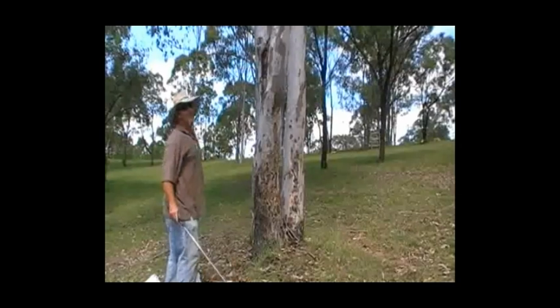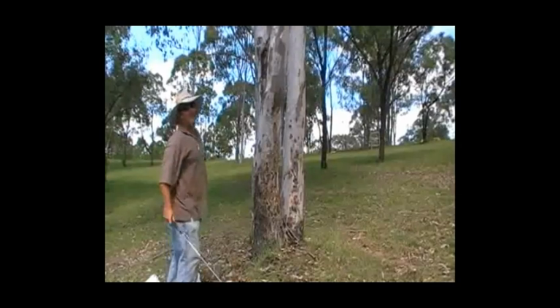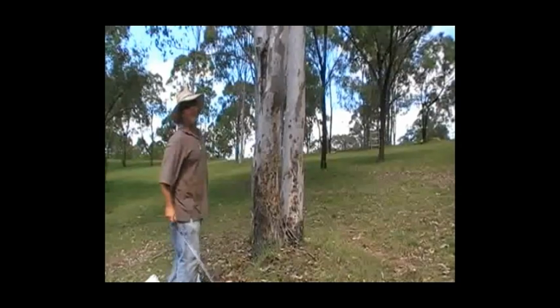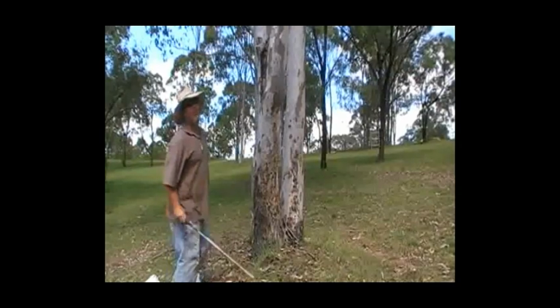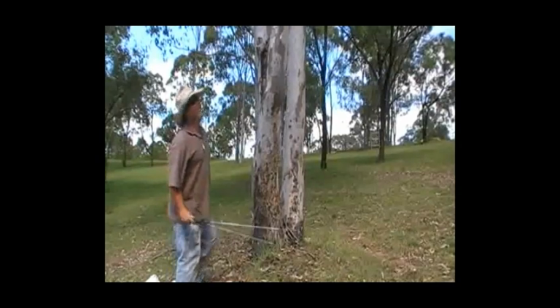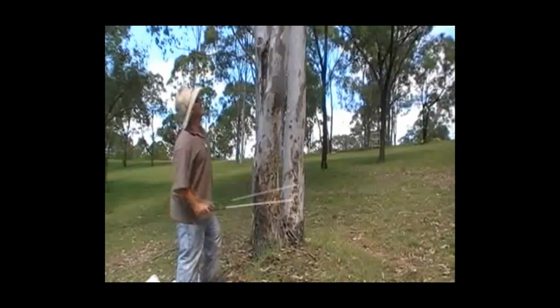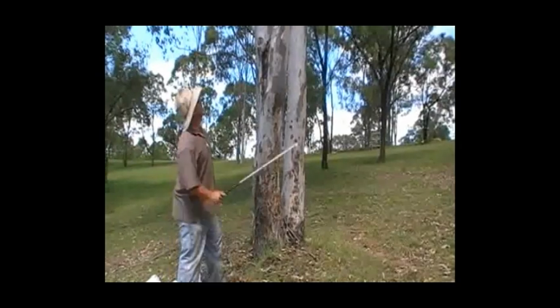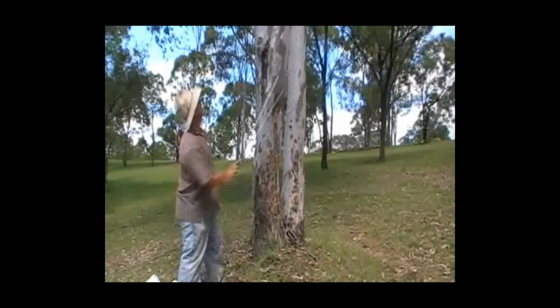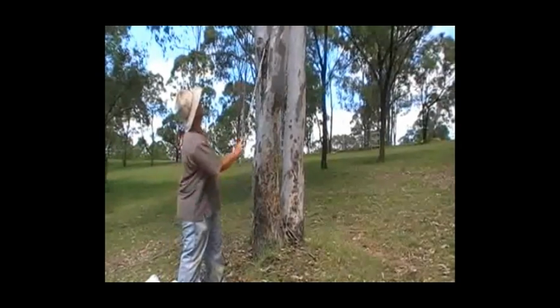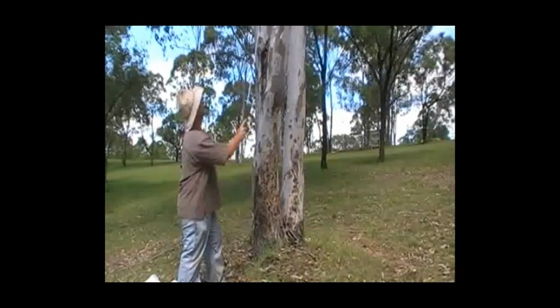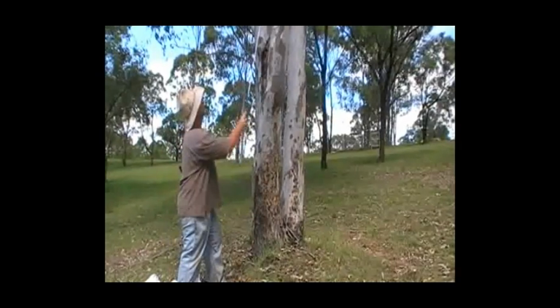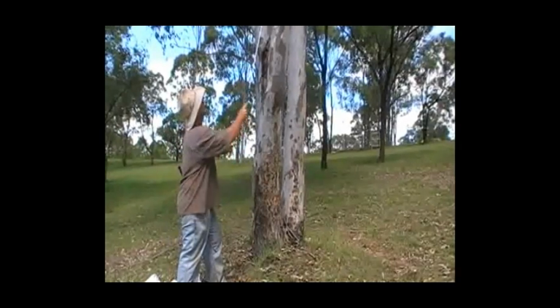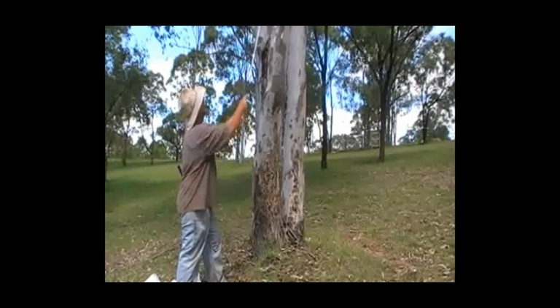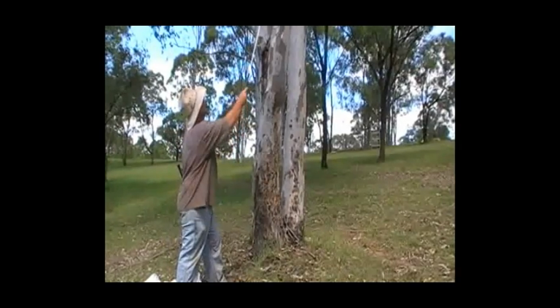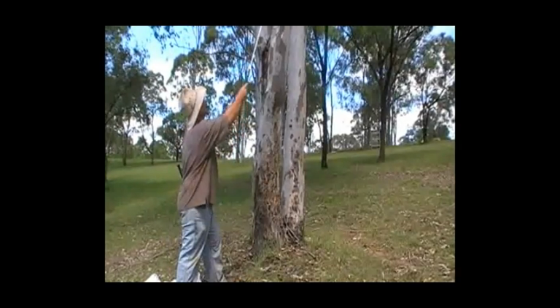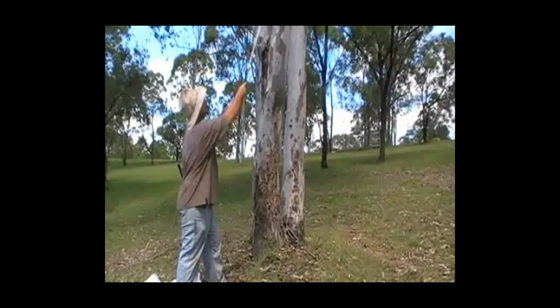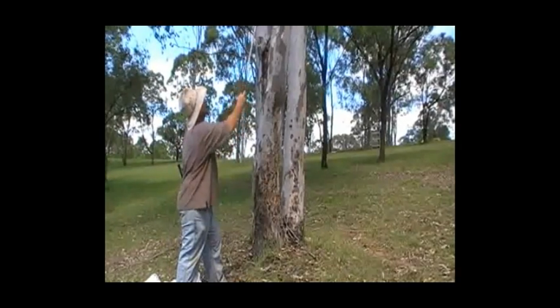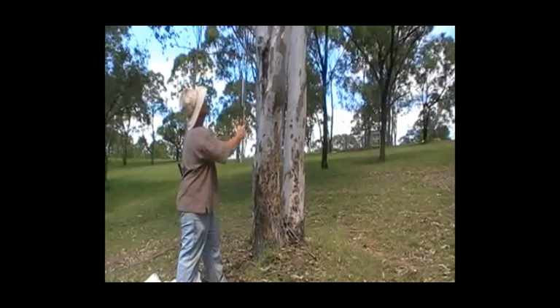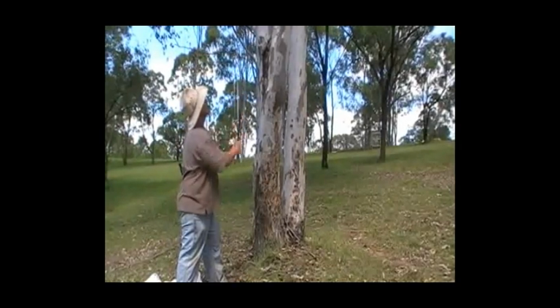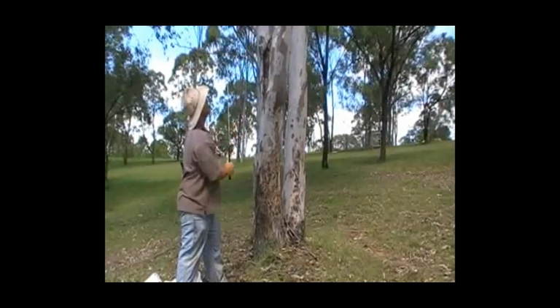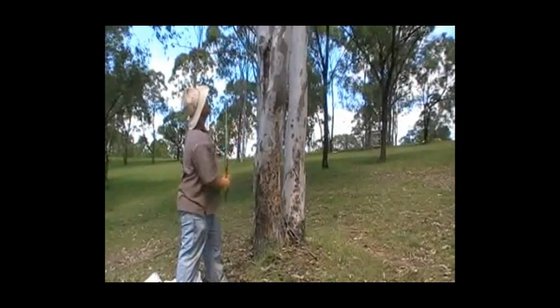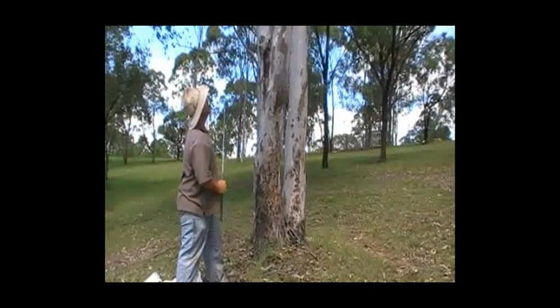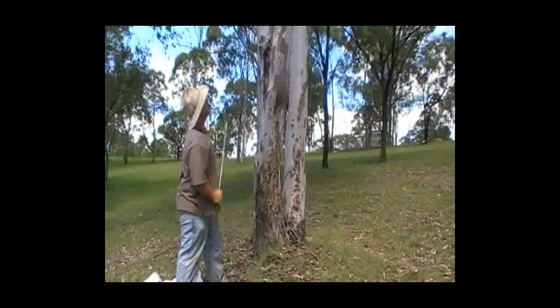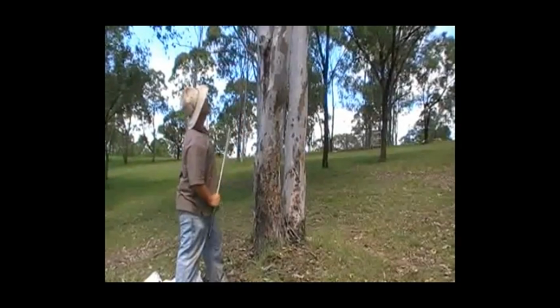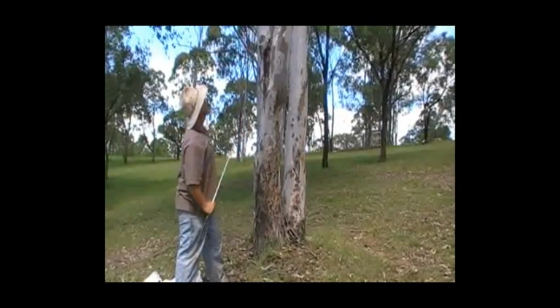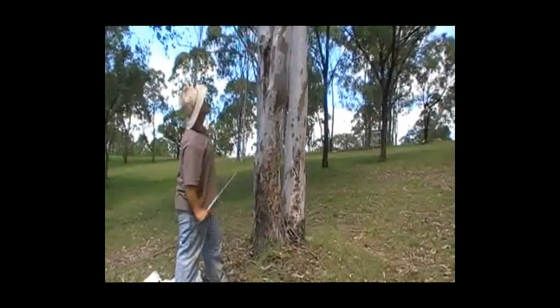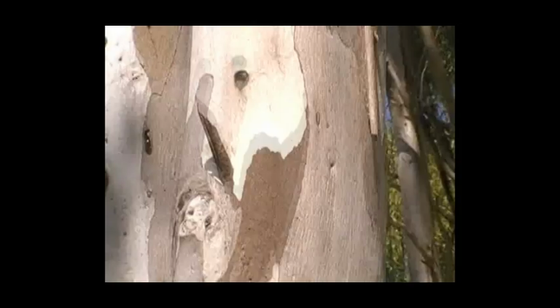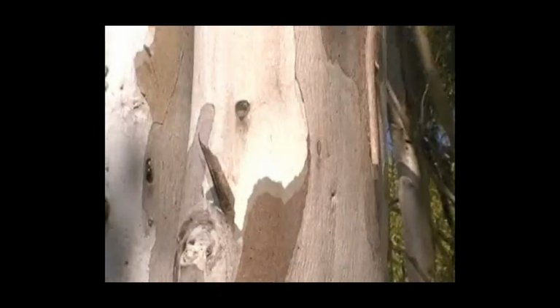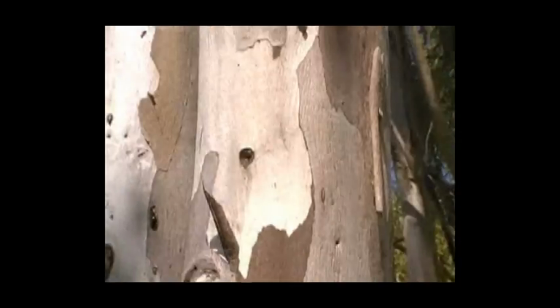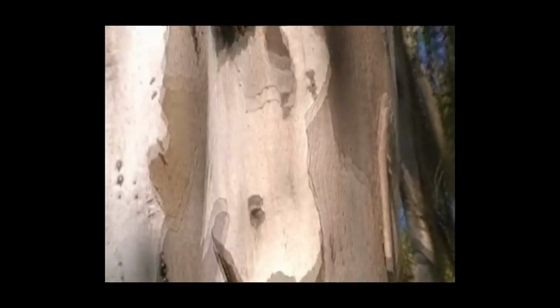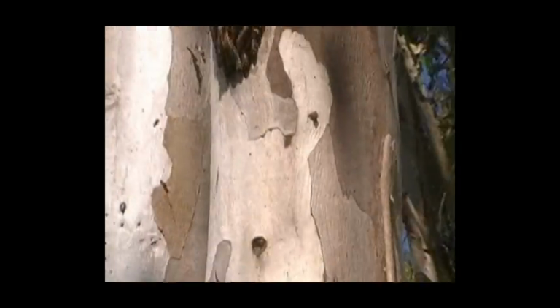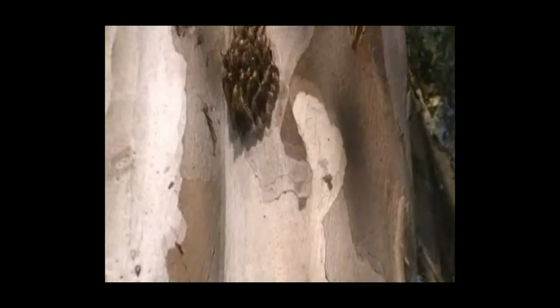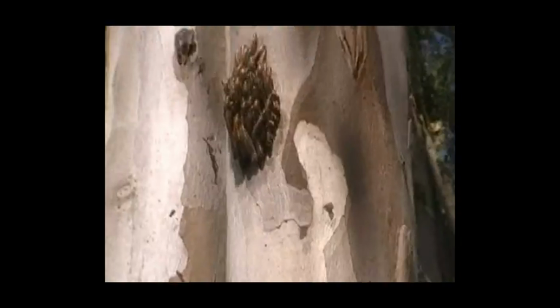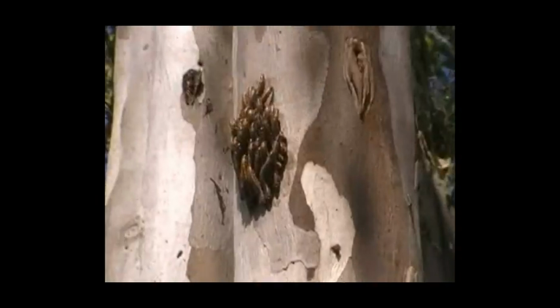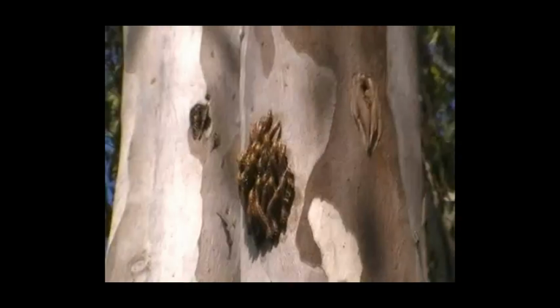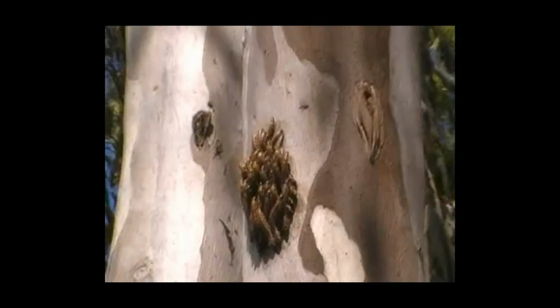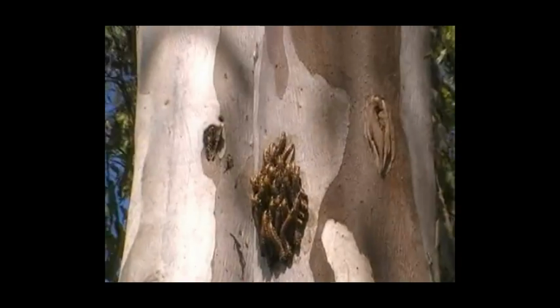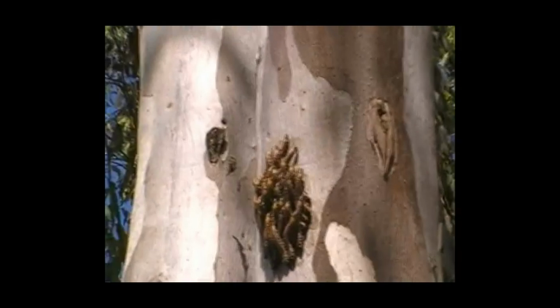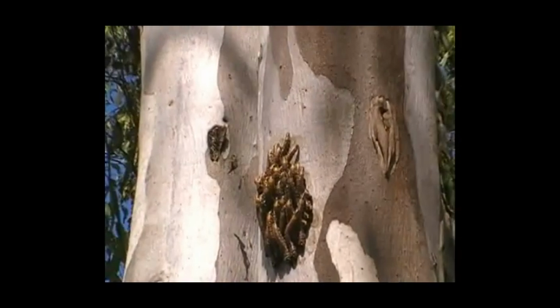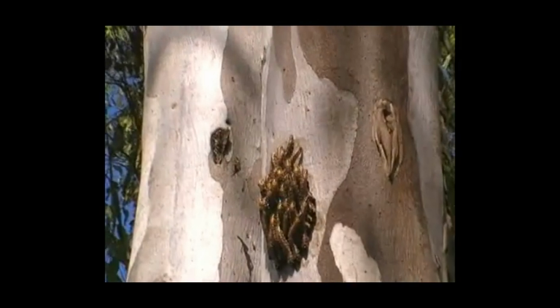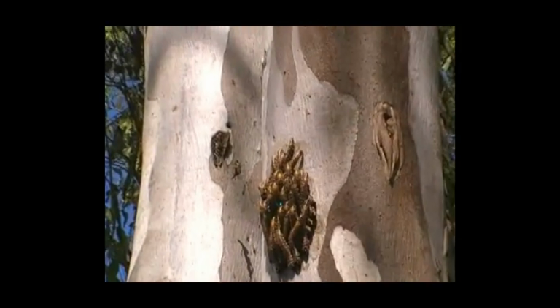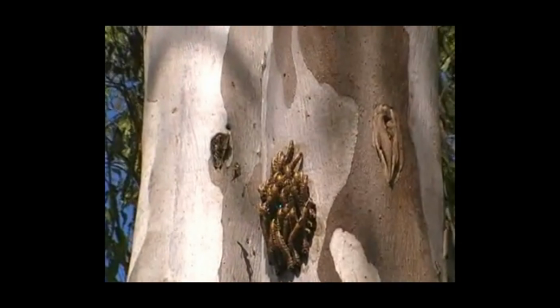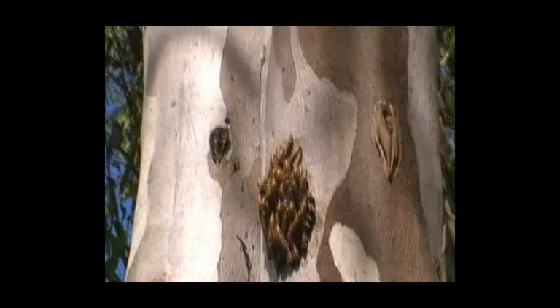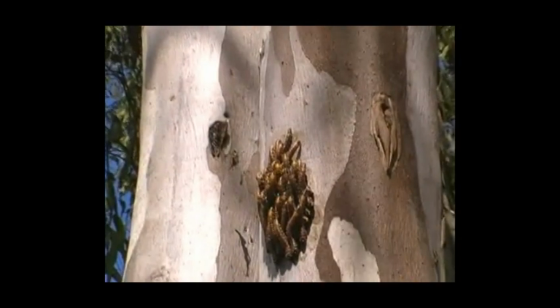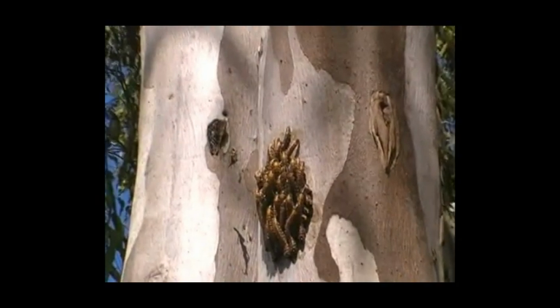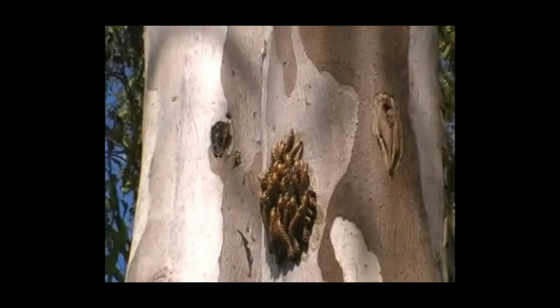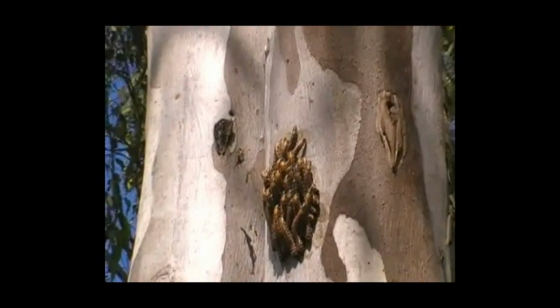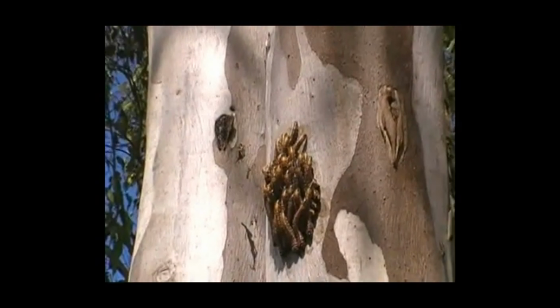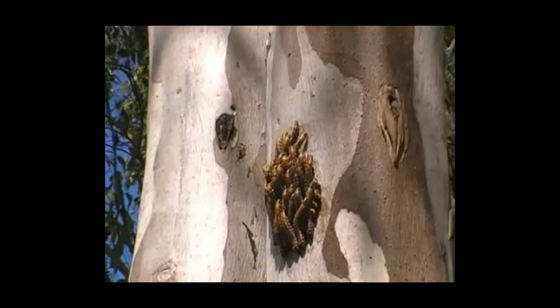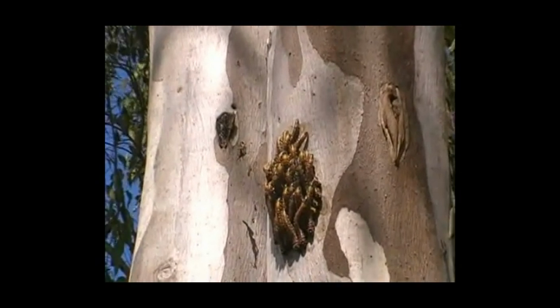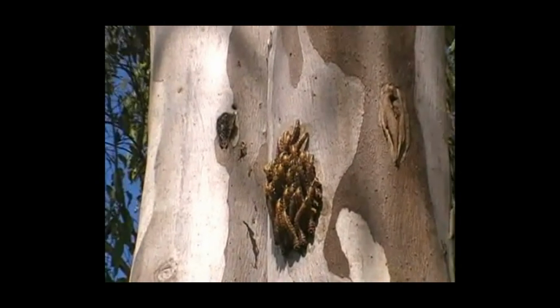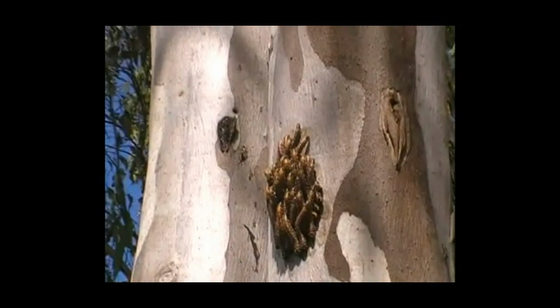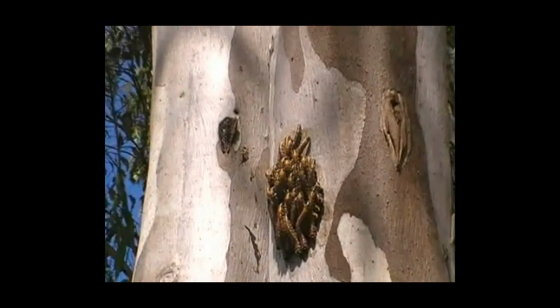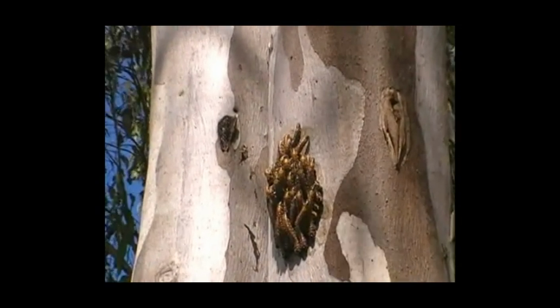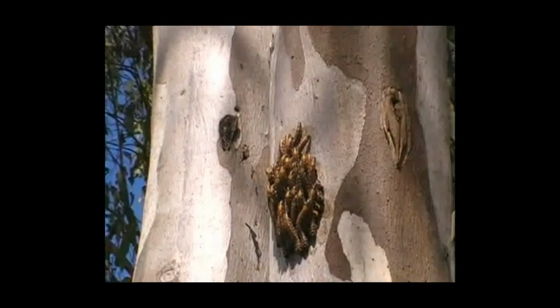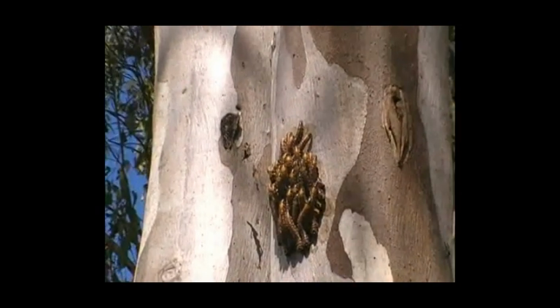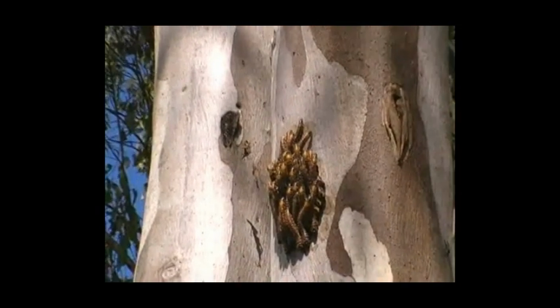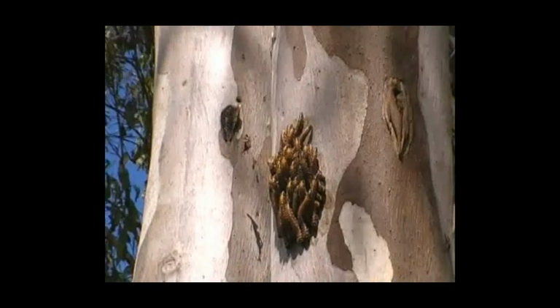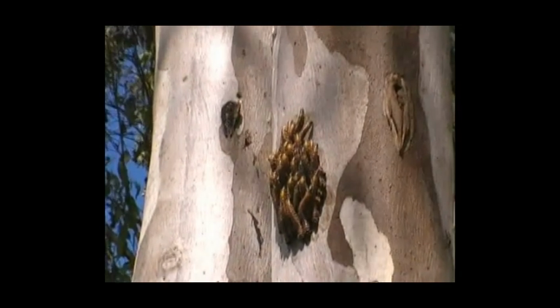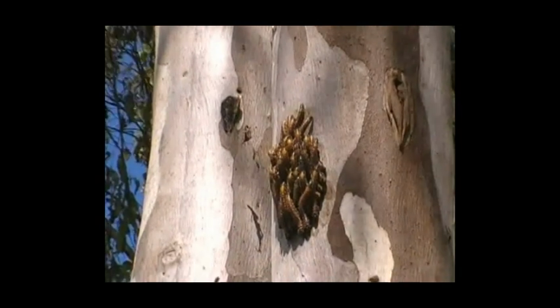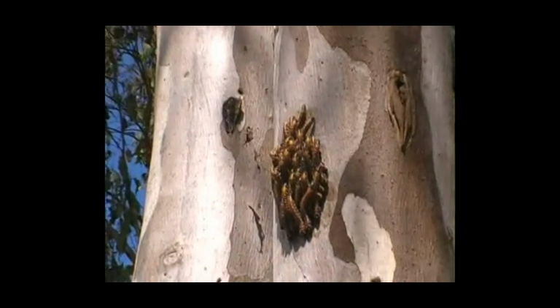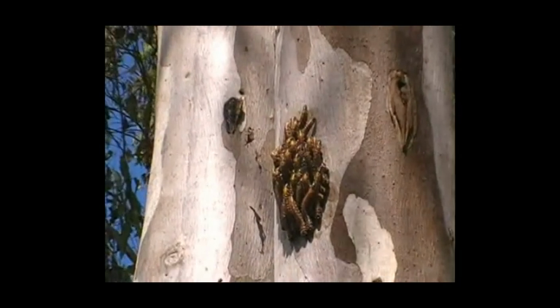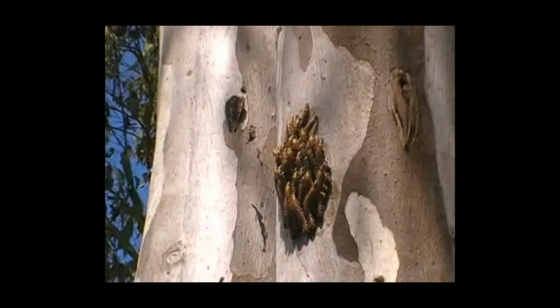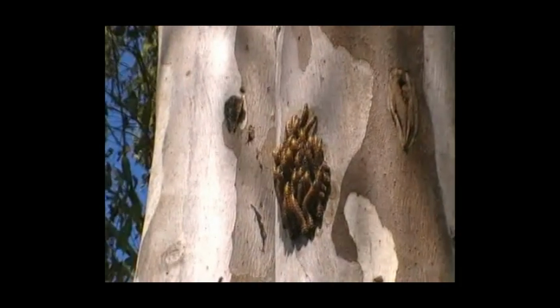Look what we've got here. We've got some witchetty grubs up there — big nest of them, mate. It's just amazing what you find out here in the bush.